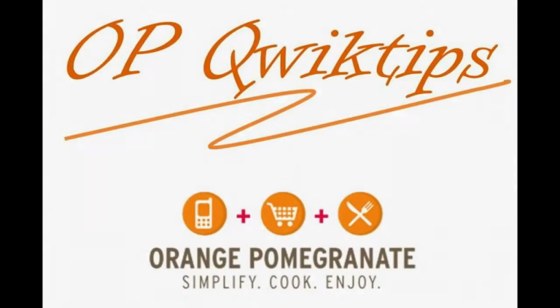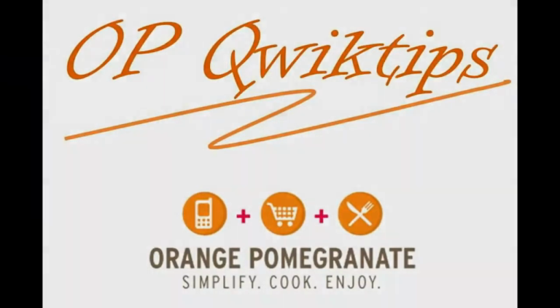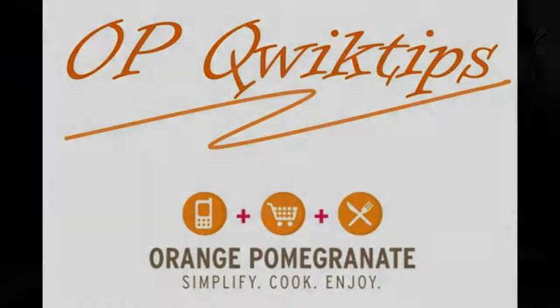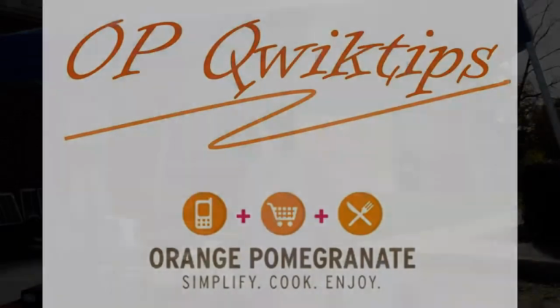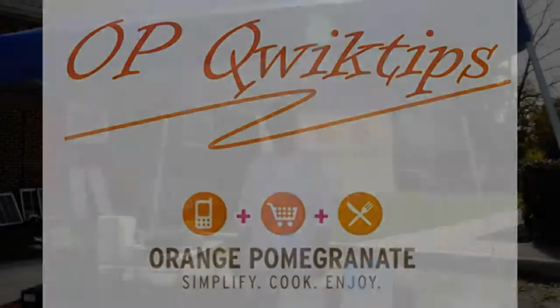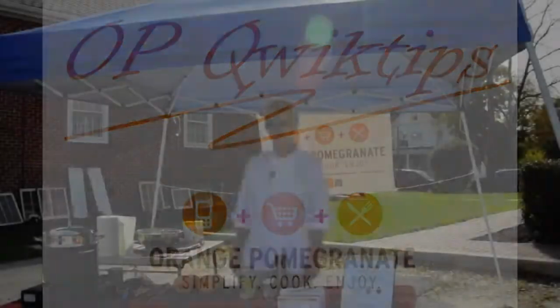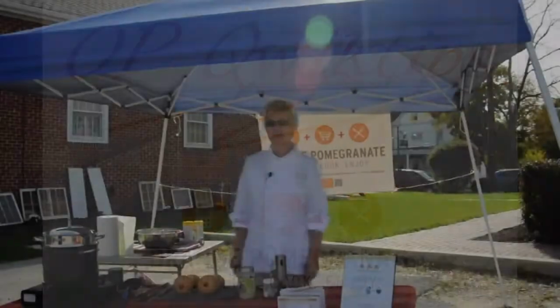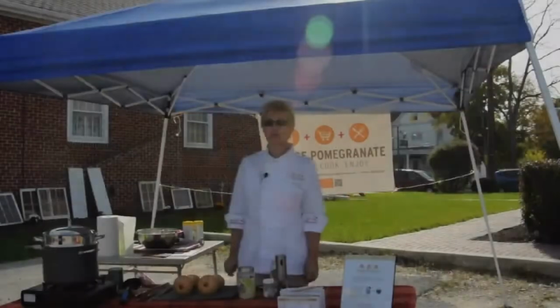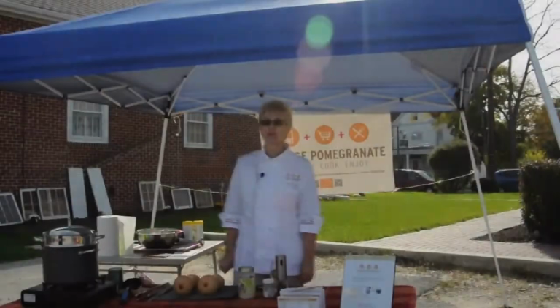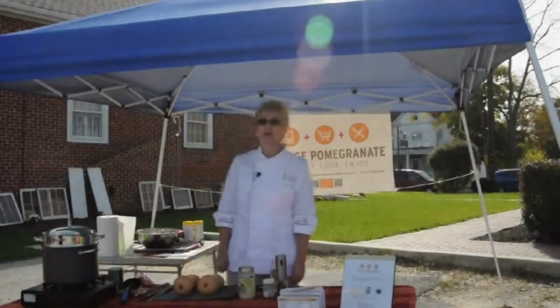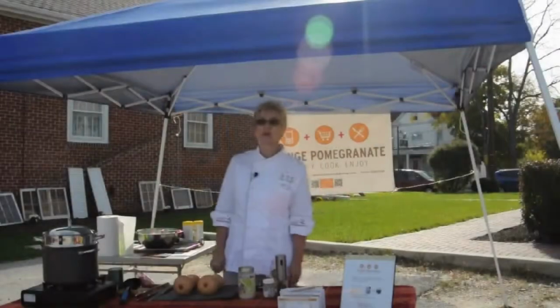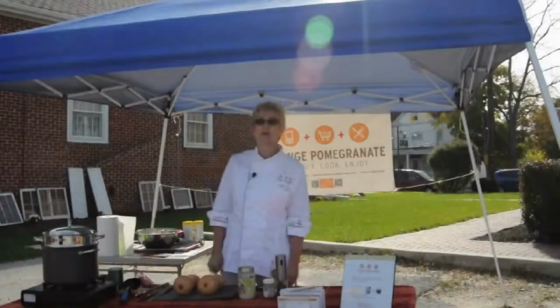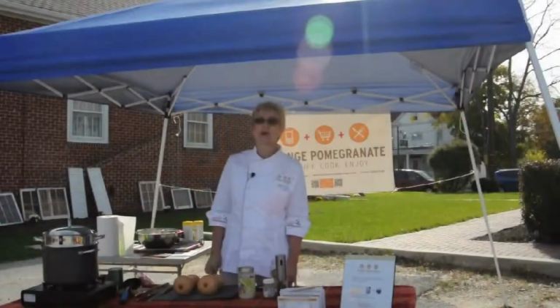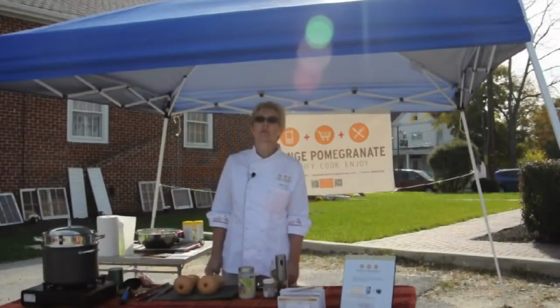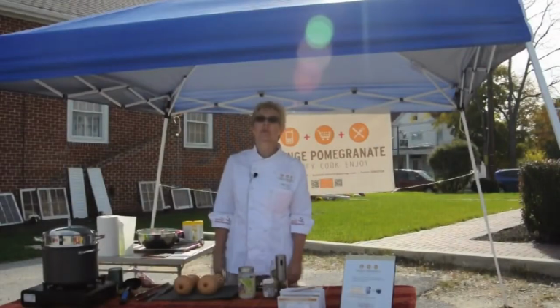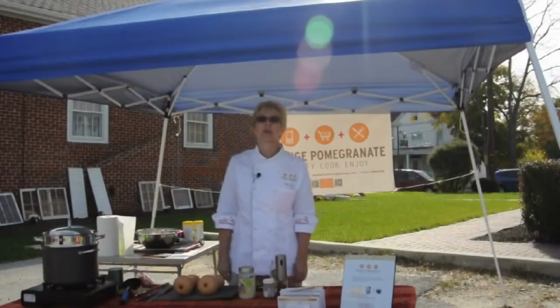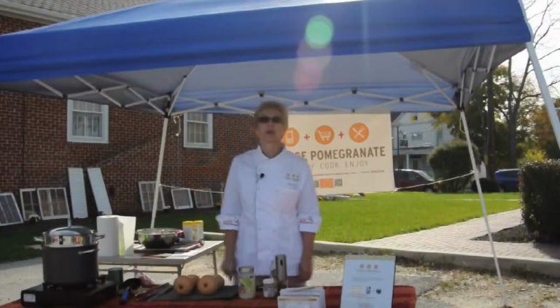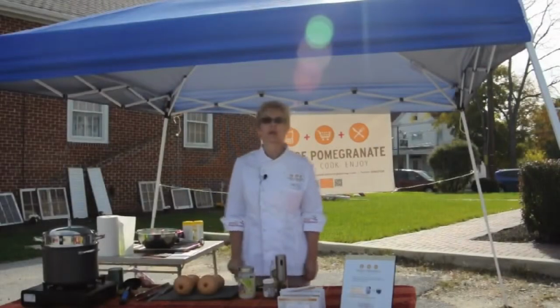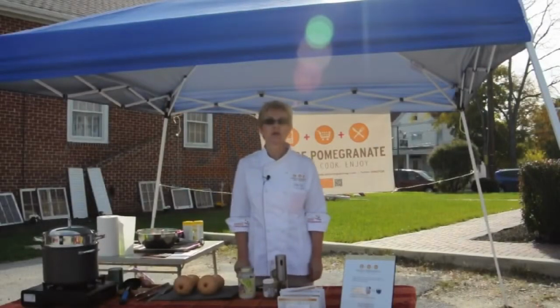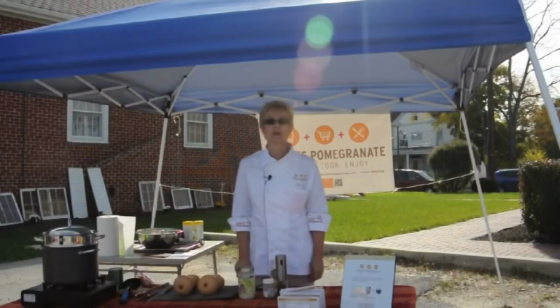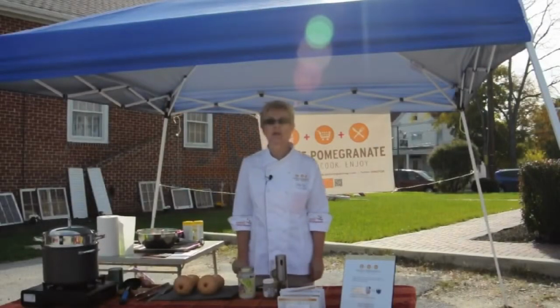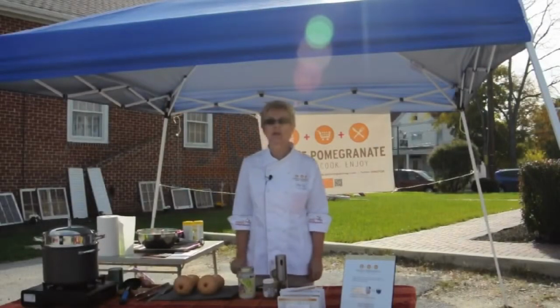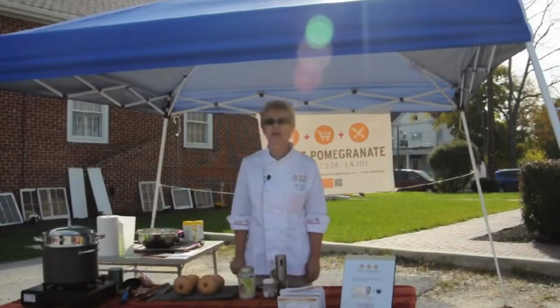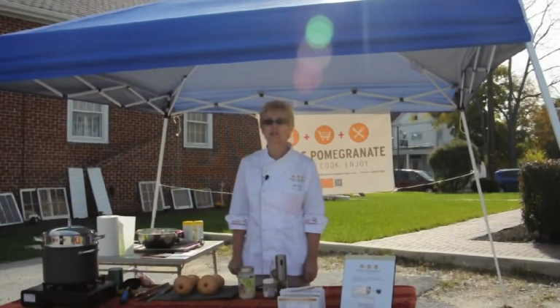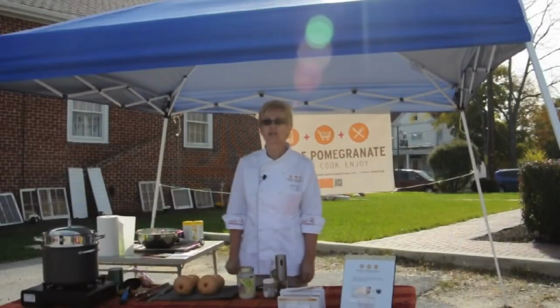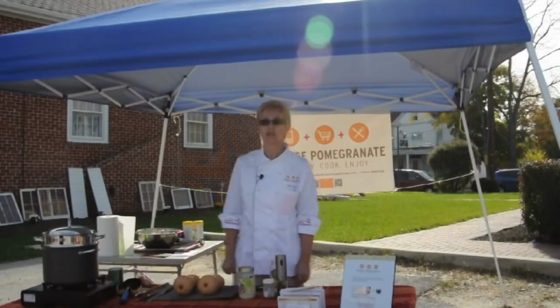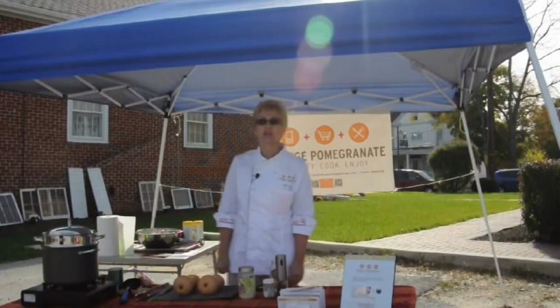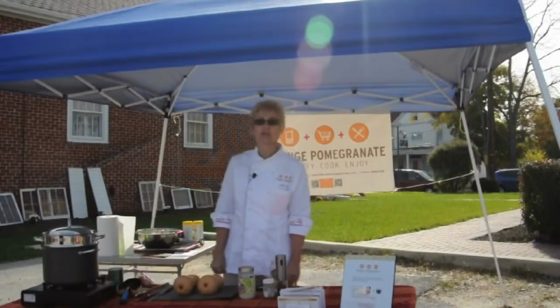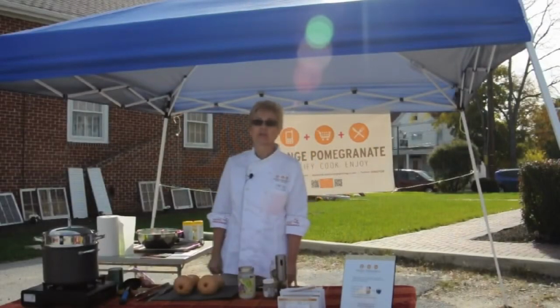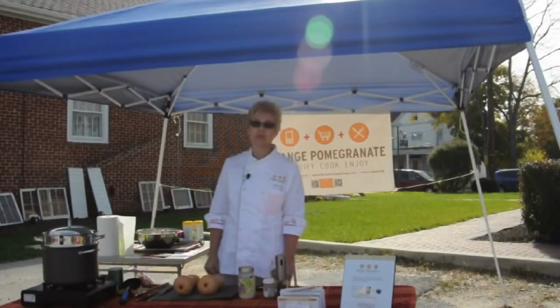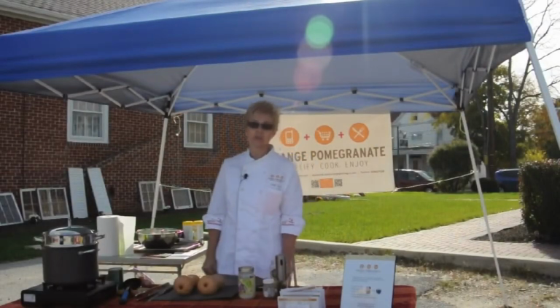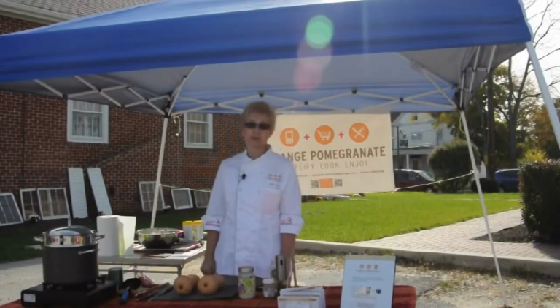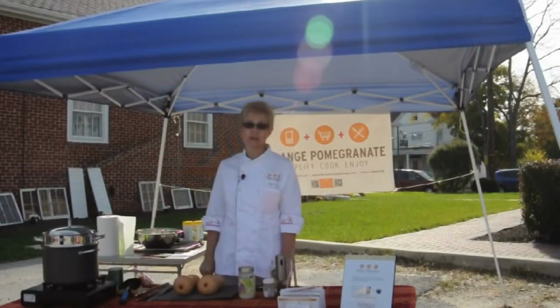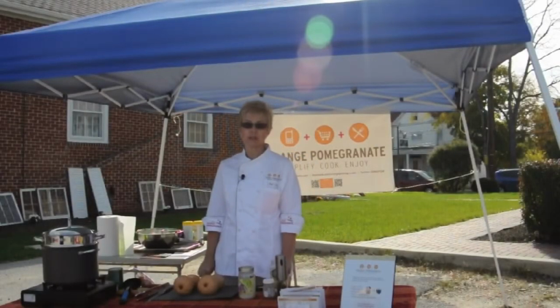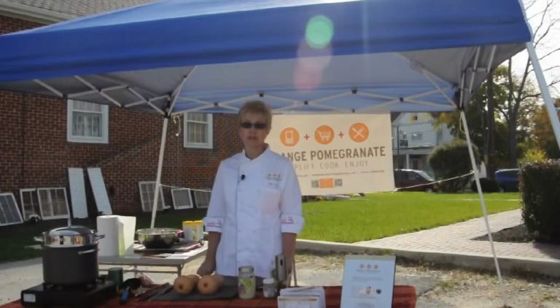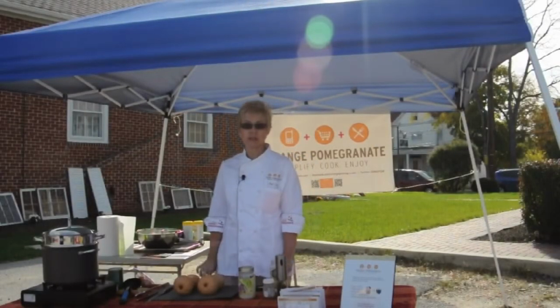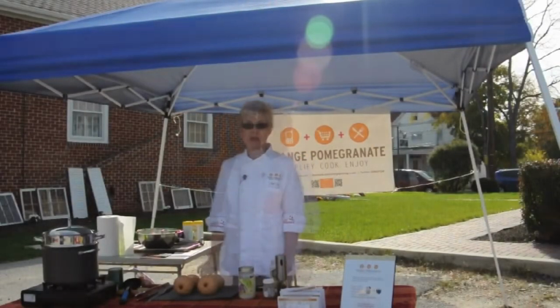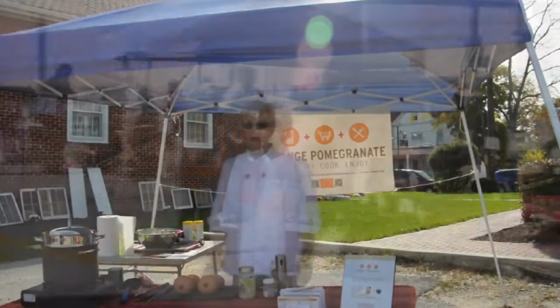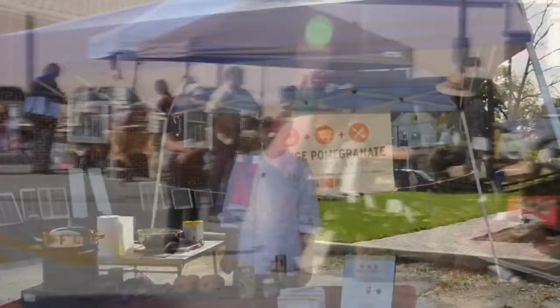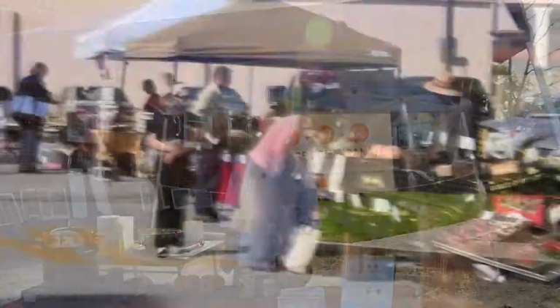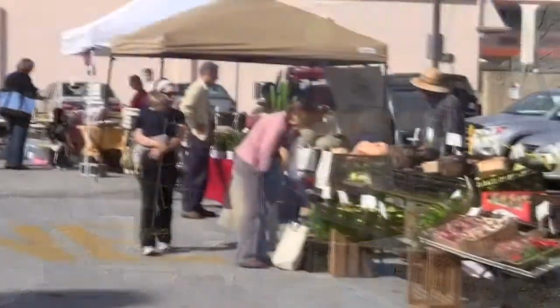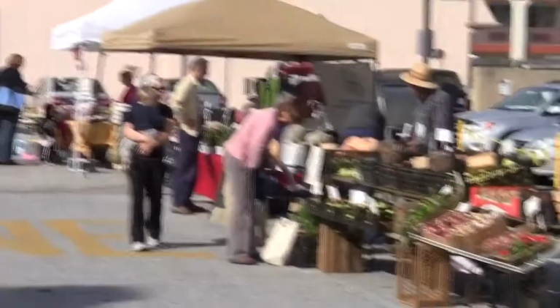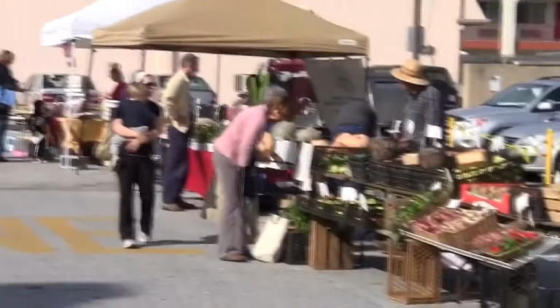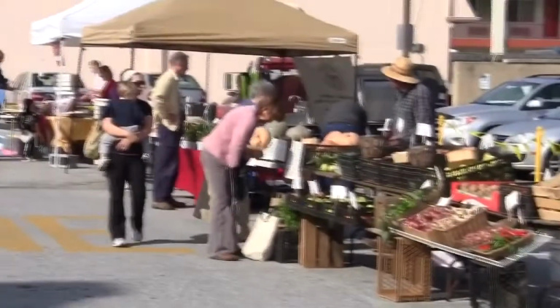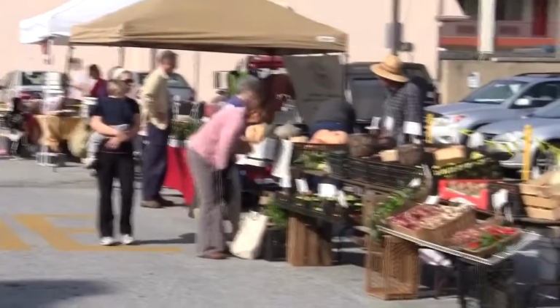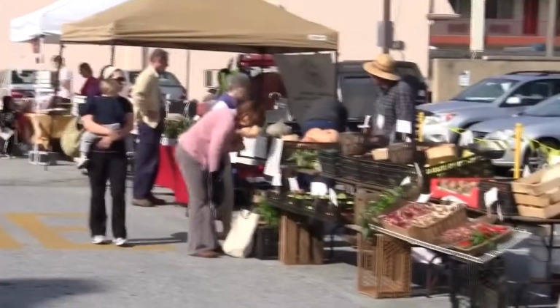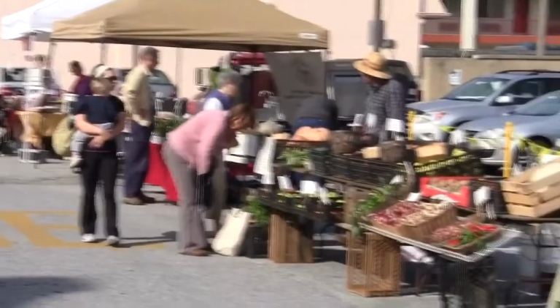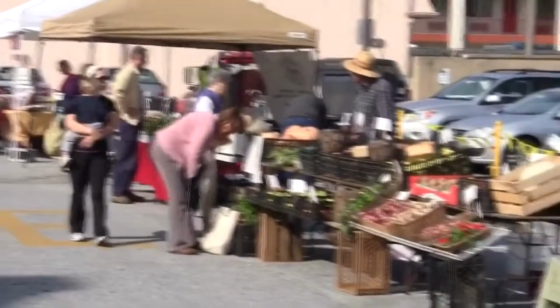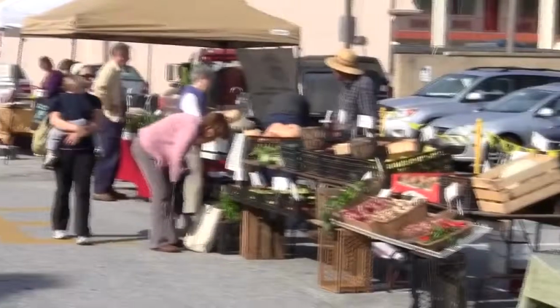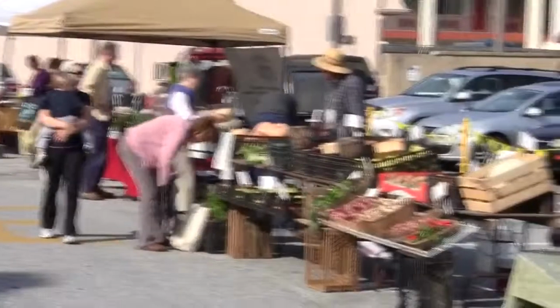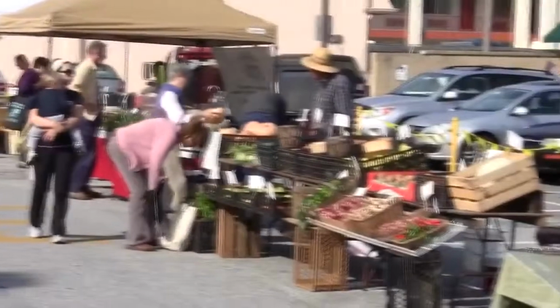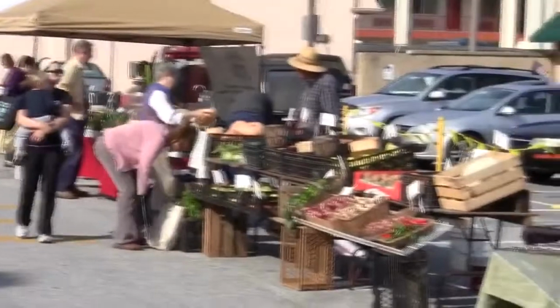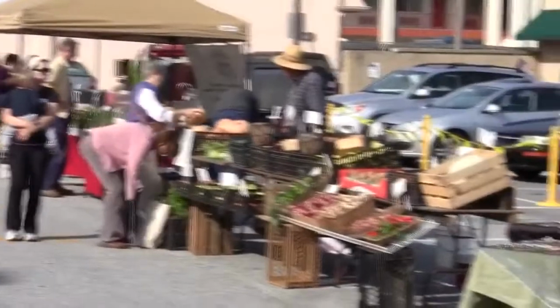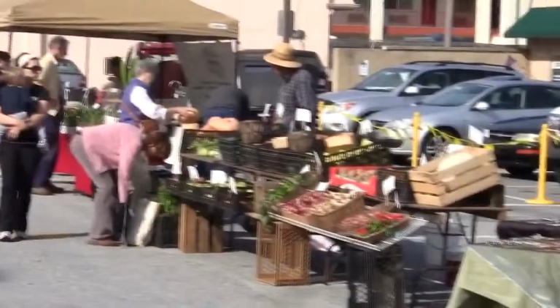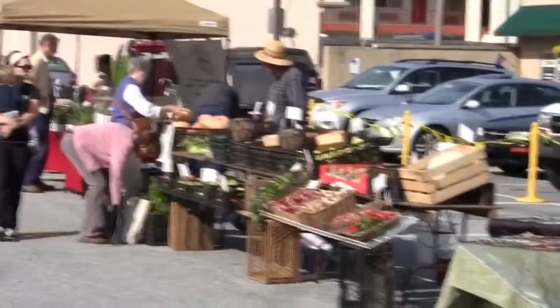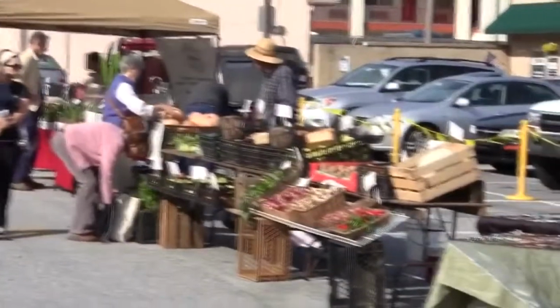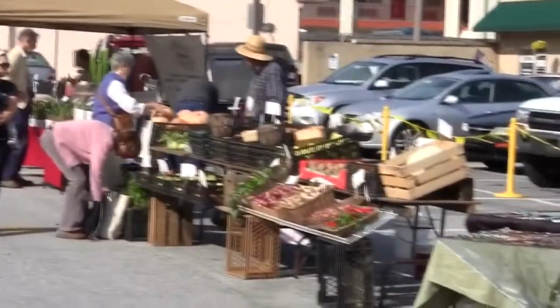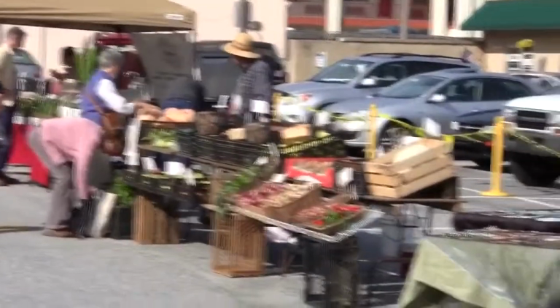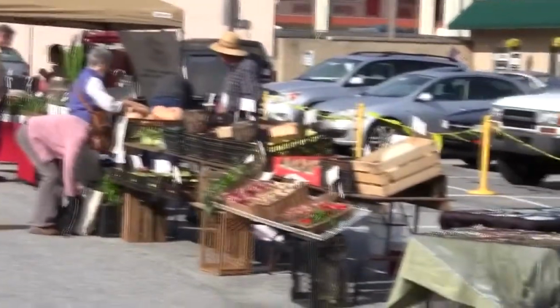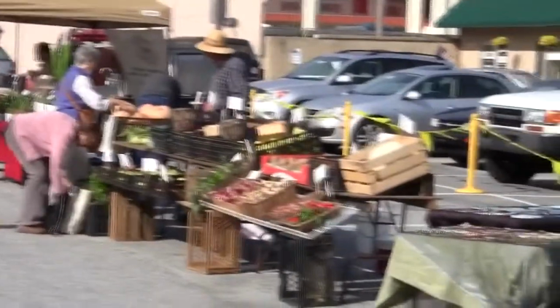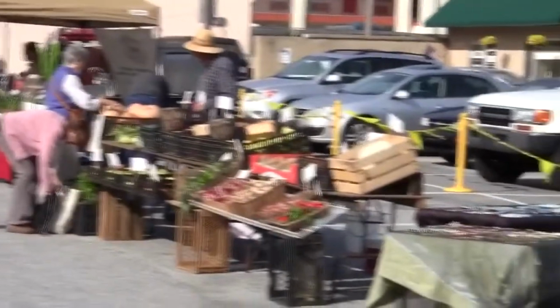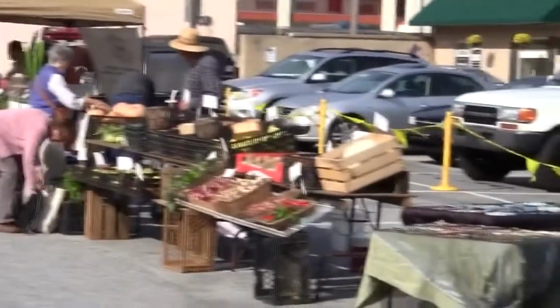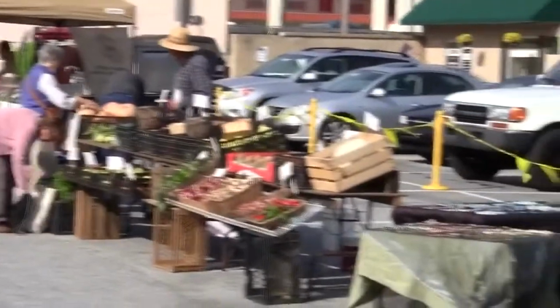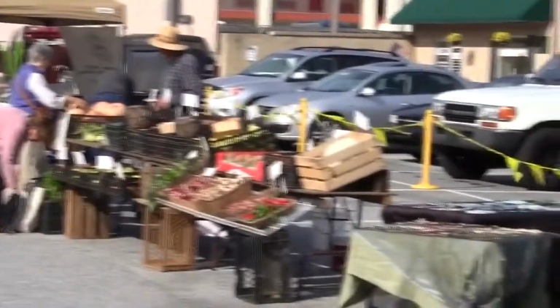Hi, welcome to Orange Pomegranate. You're in the kitchen with Chef Lisa Brisch. Today we are at Newark Natural Foods in Newark, Delaware.